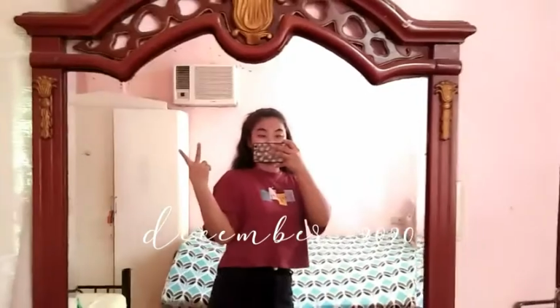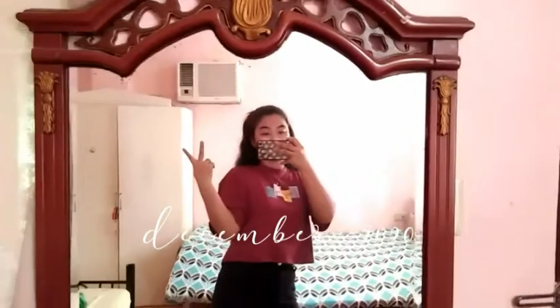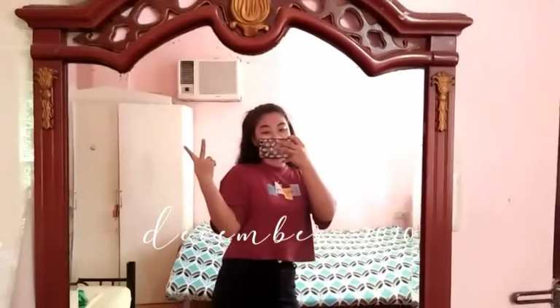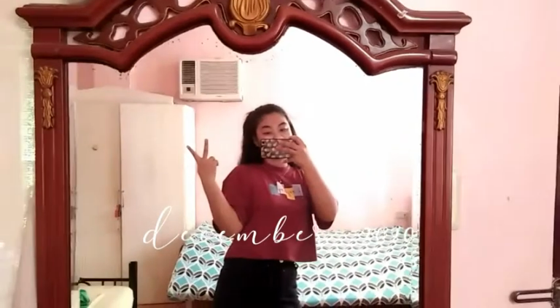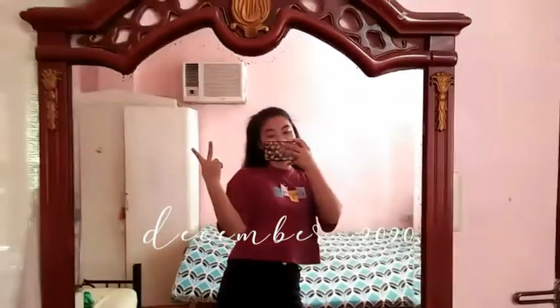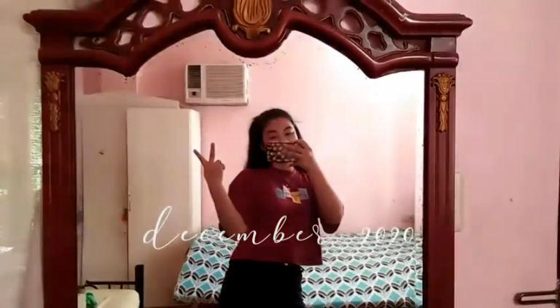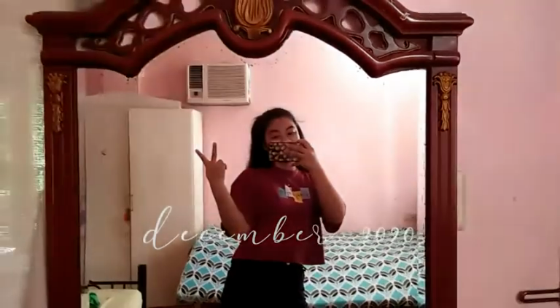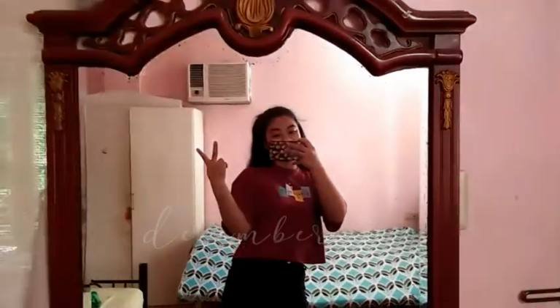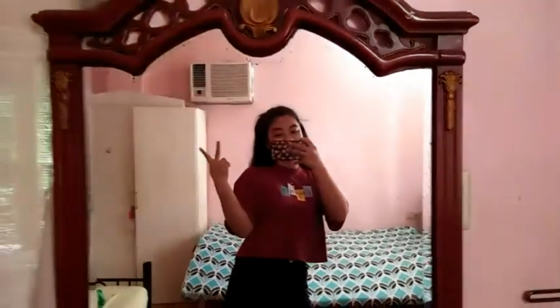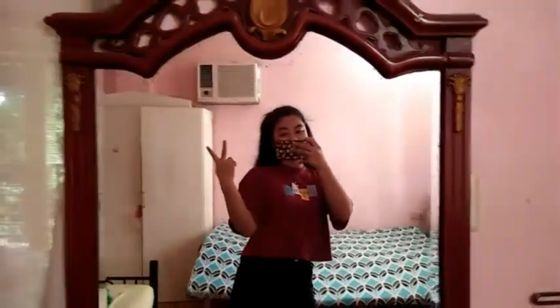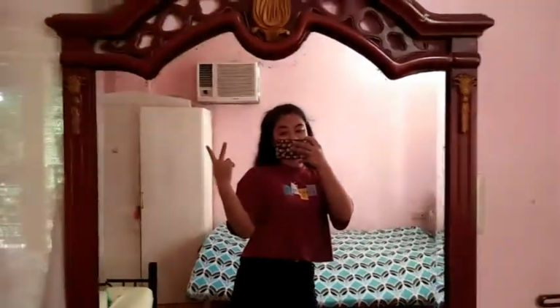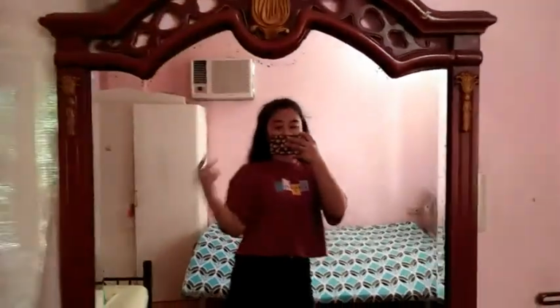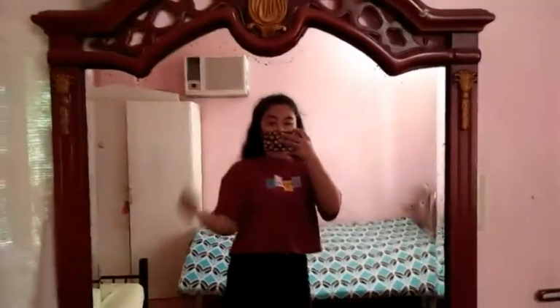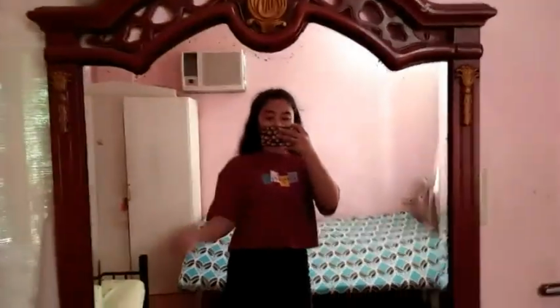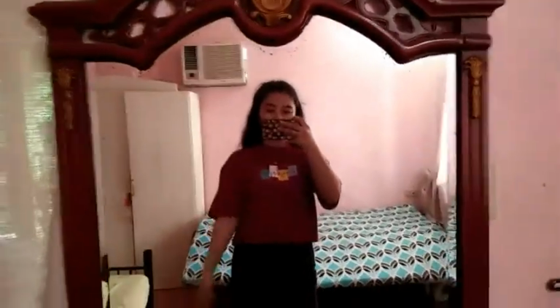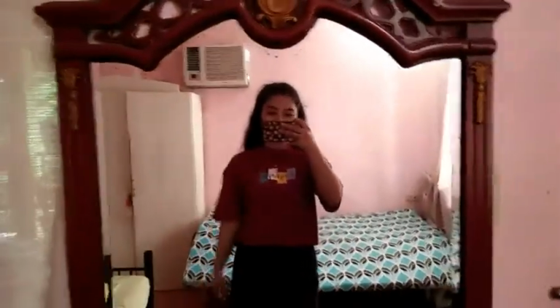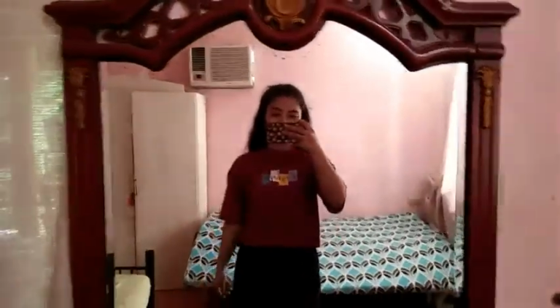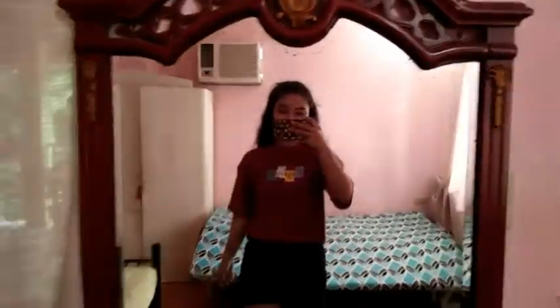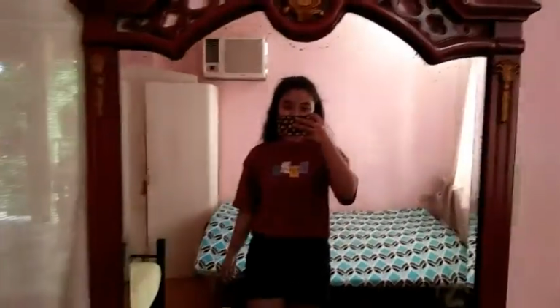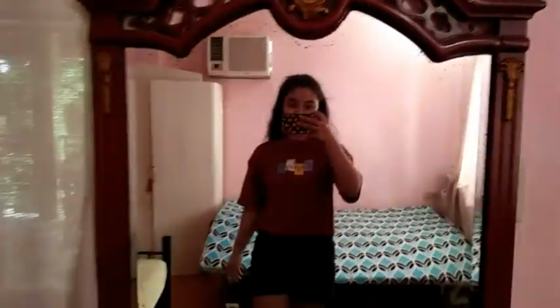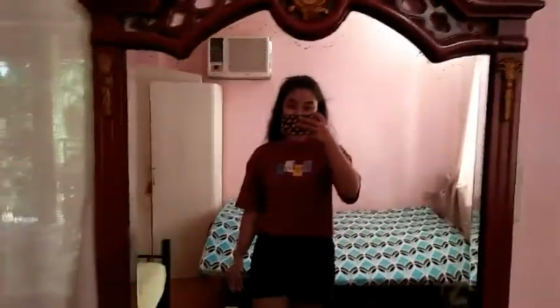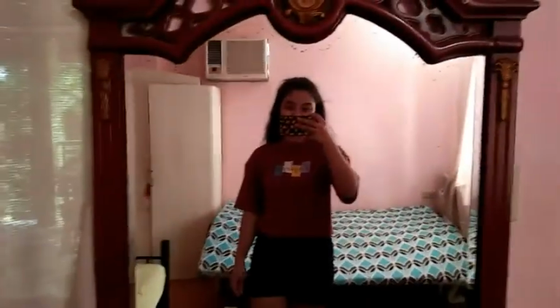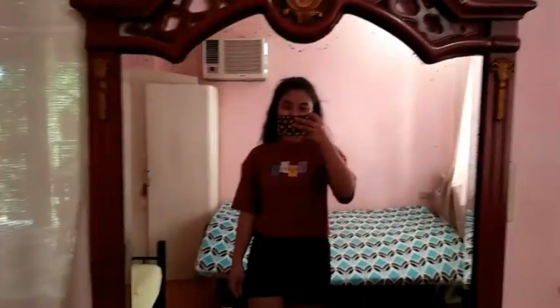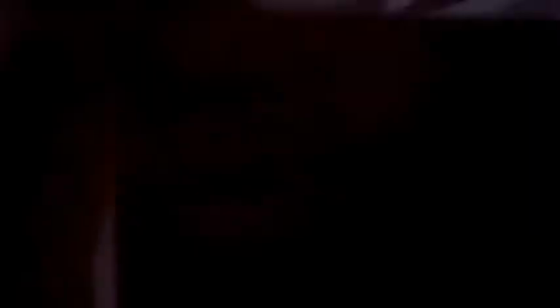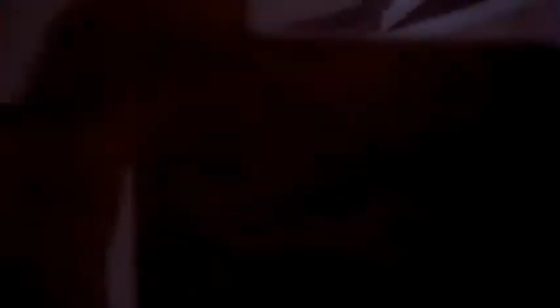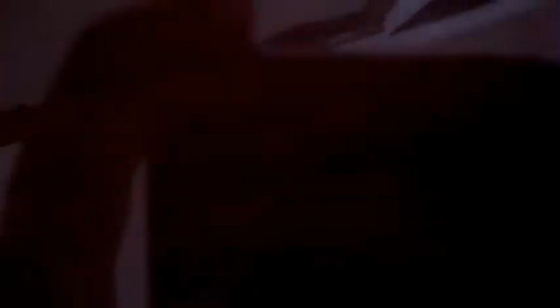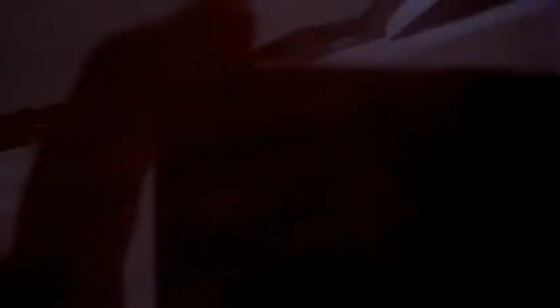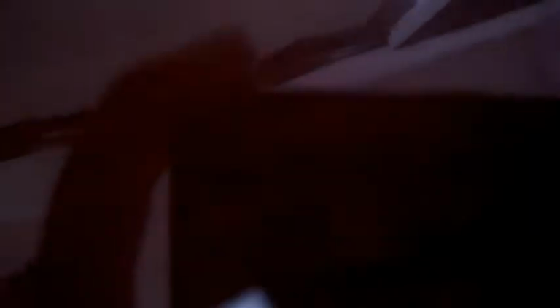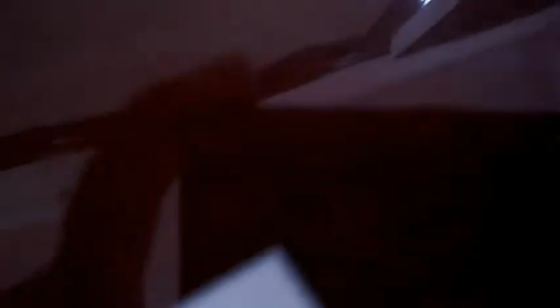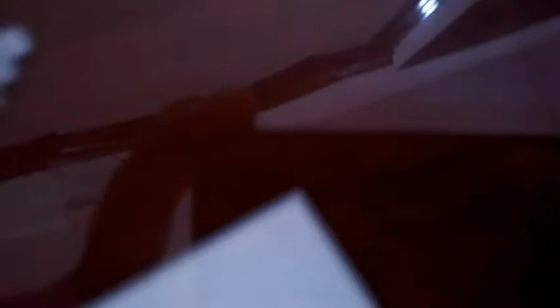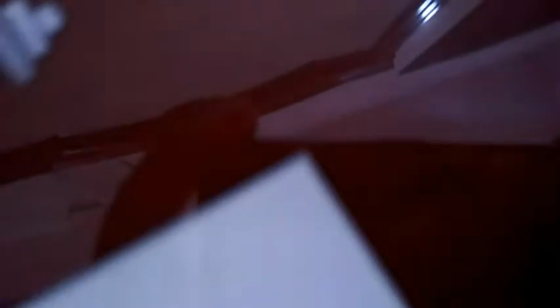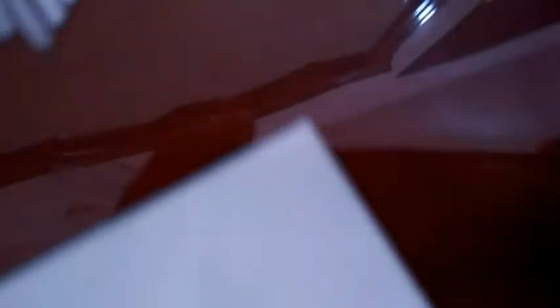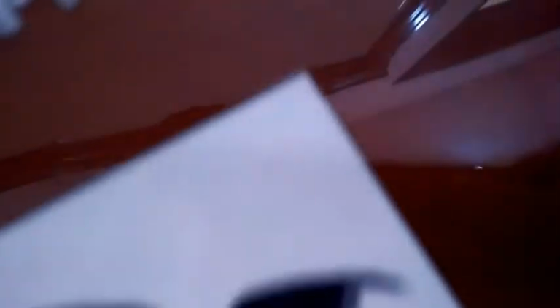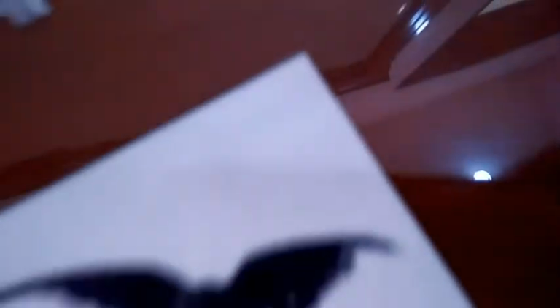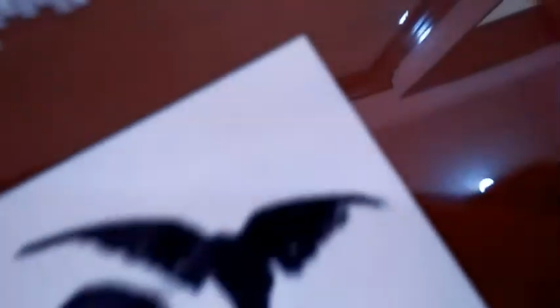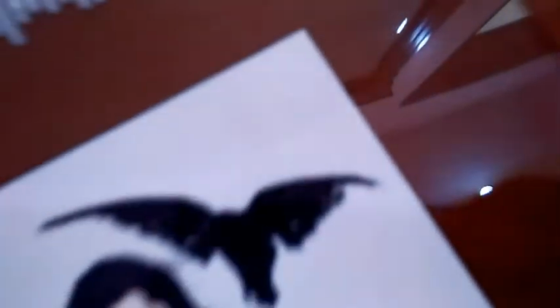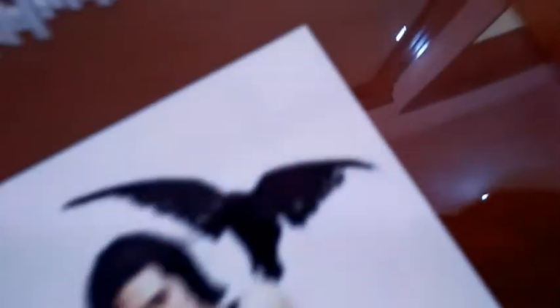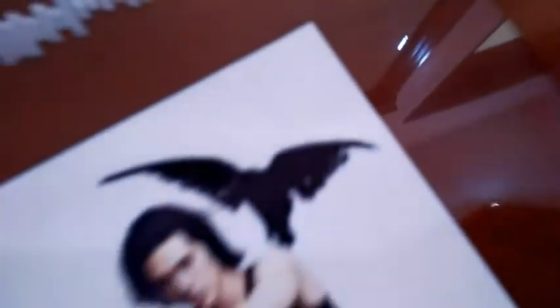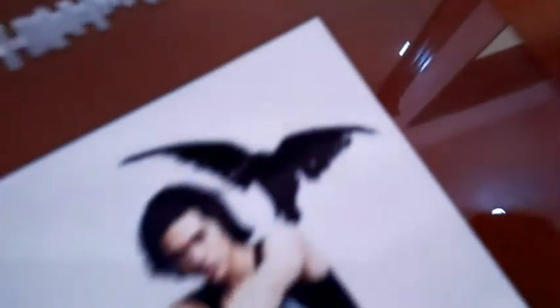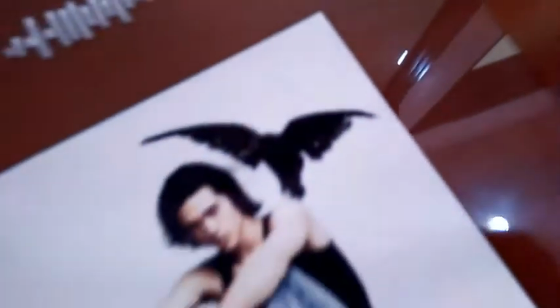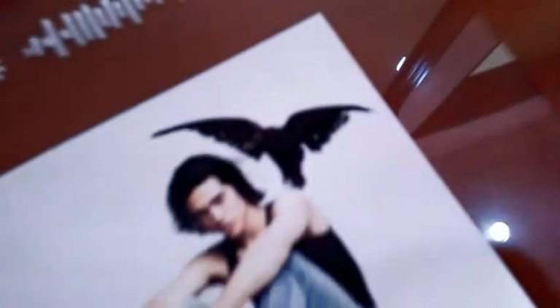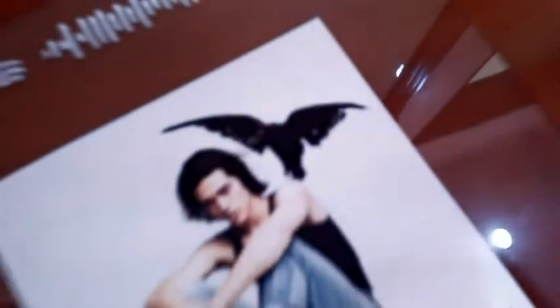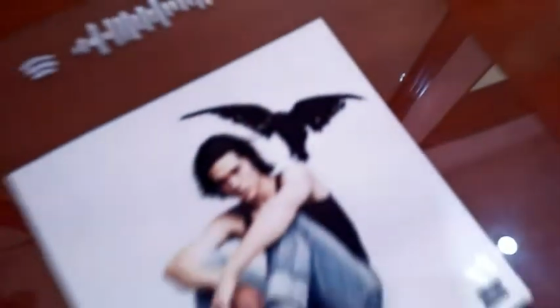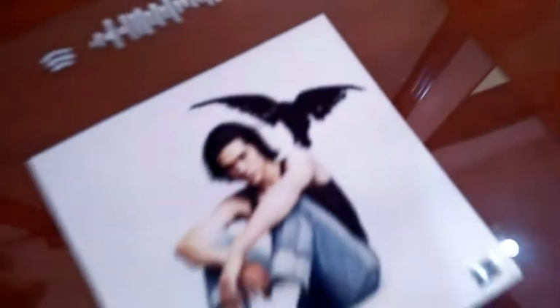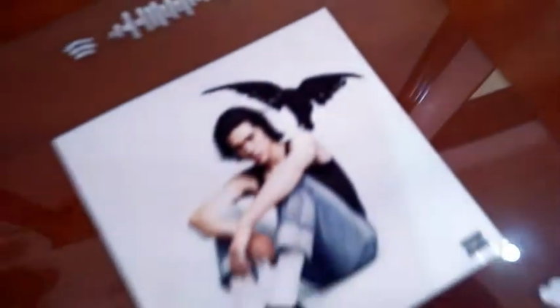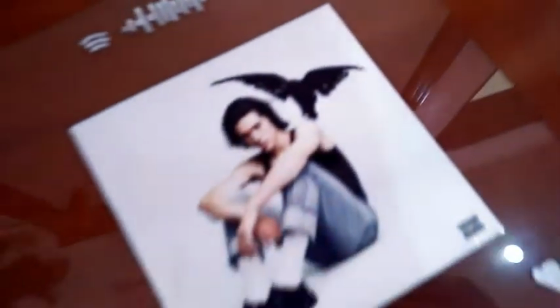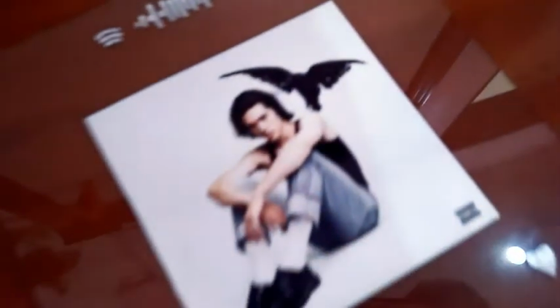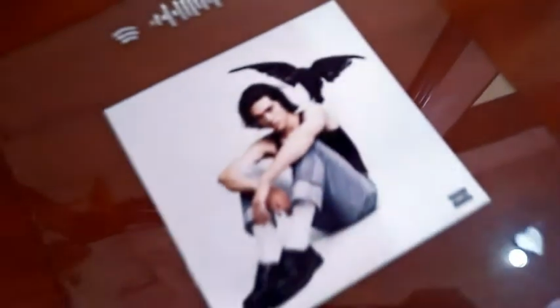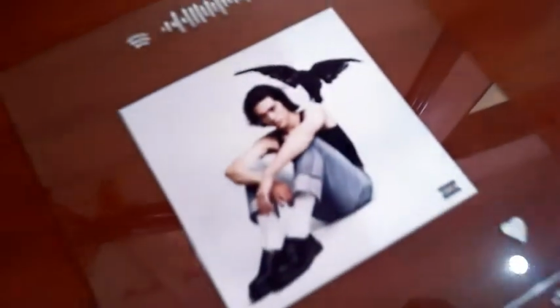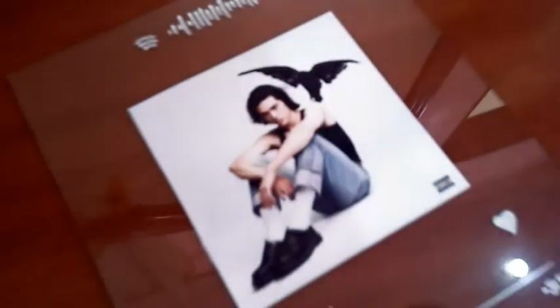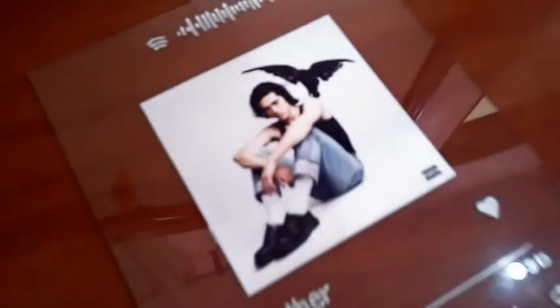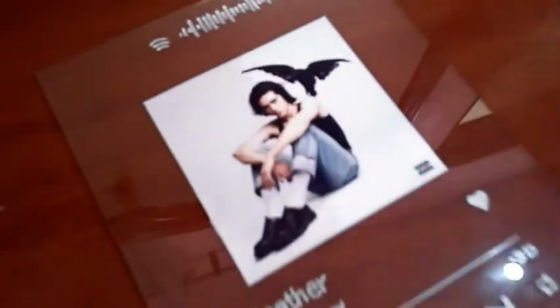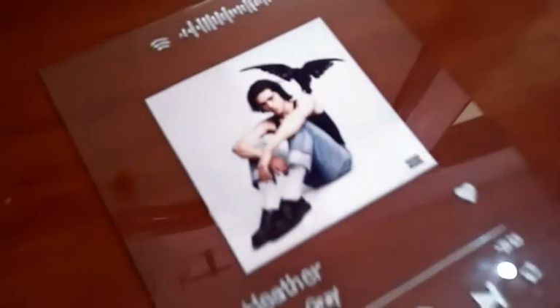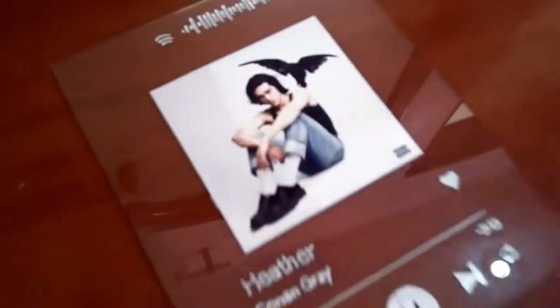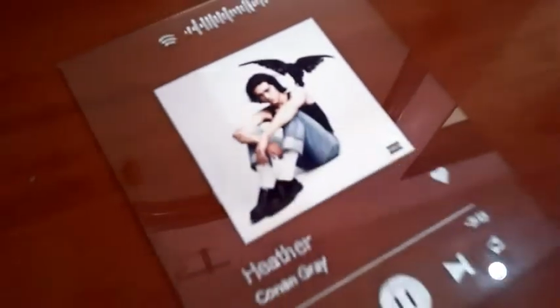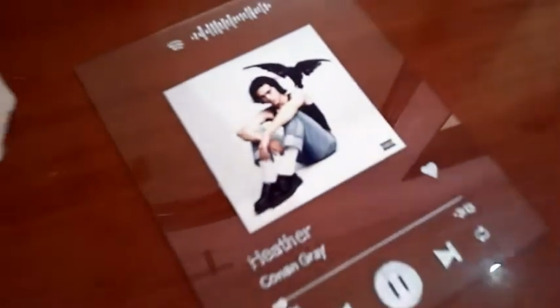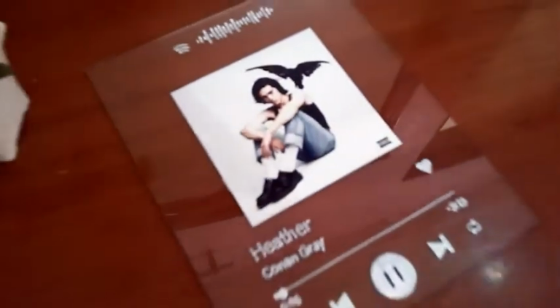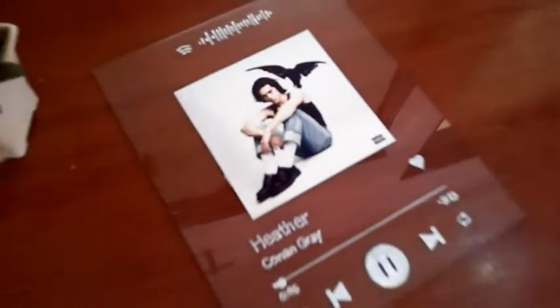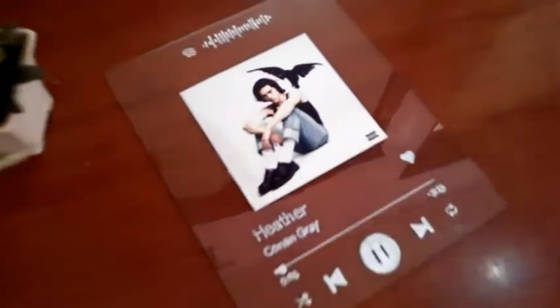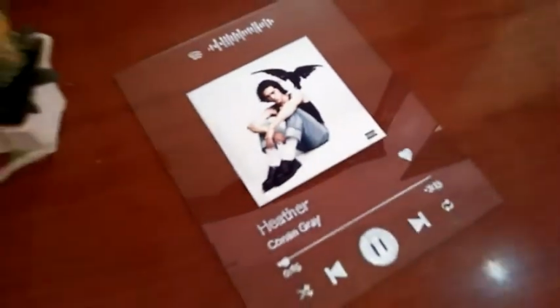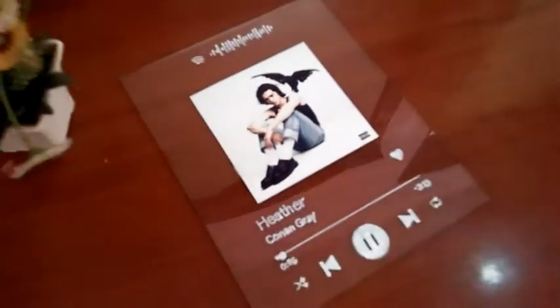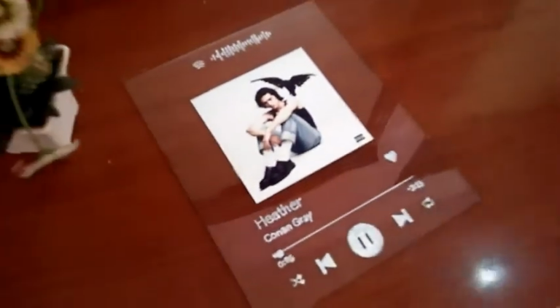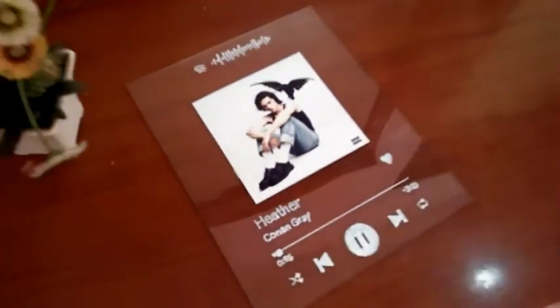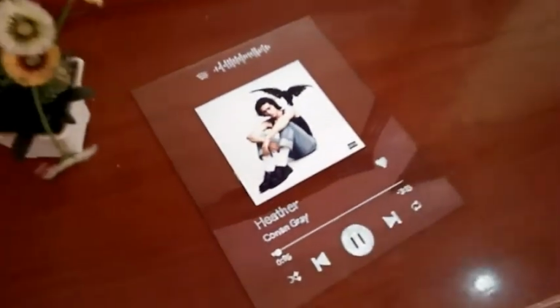Hi everyone, welcome to my channel. Today we will be making our own Spotify plate.